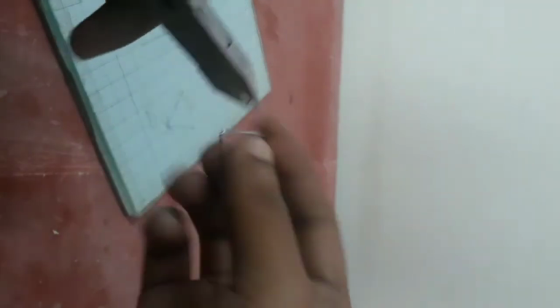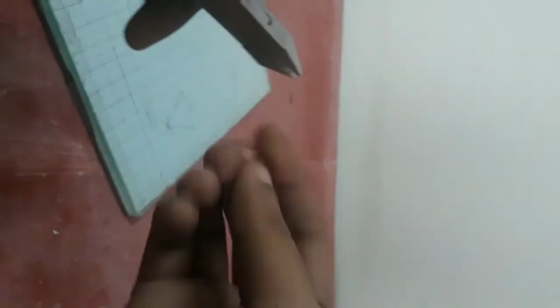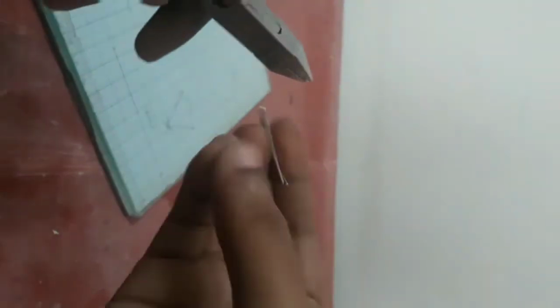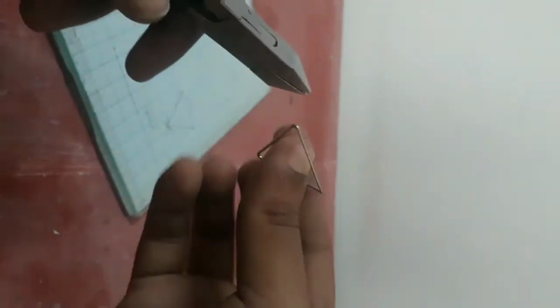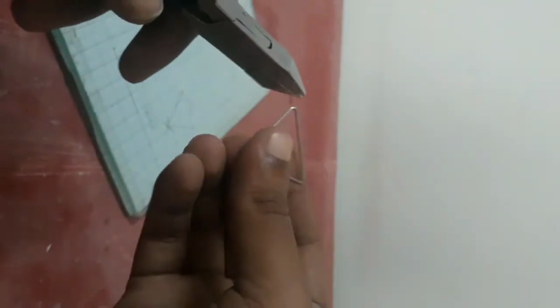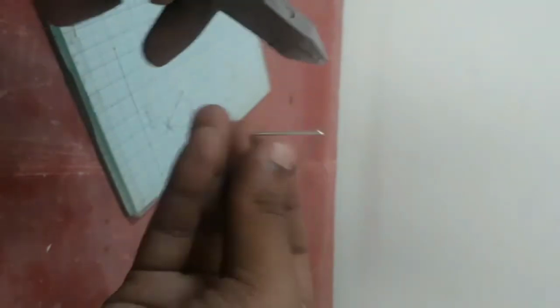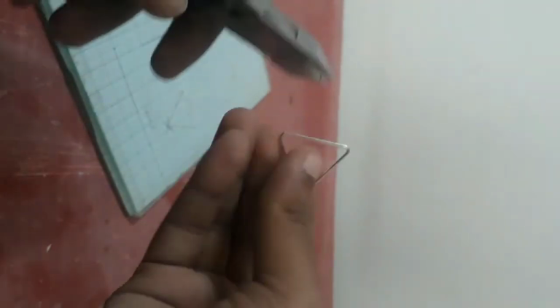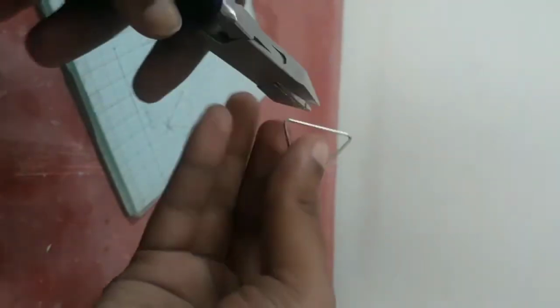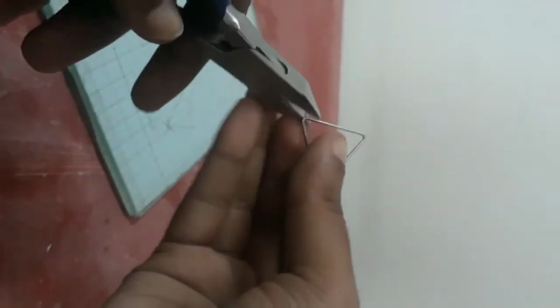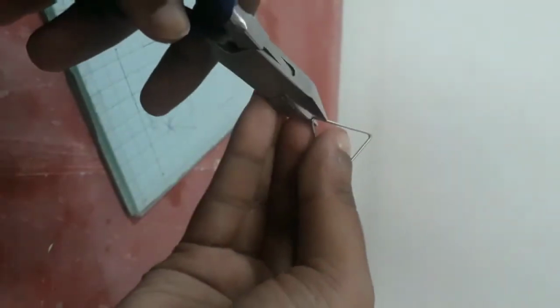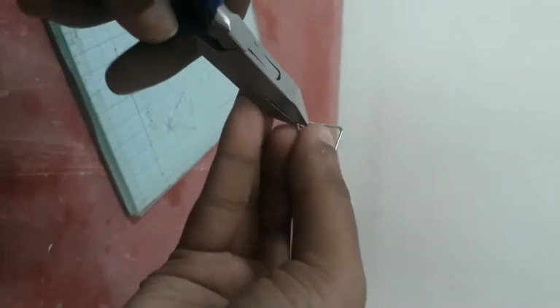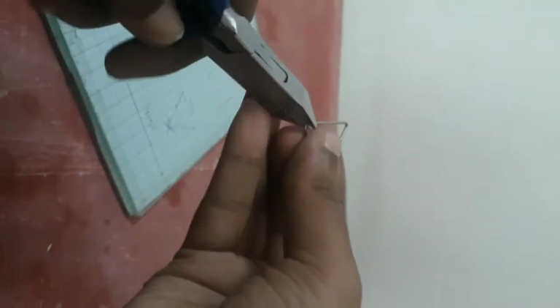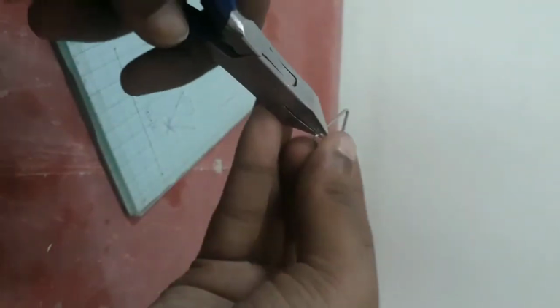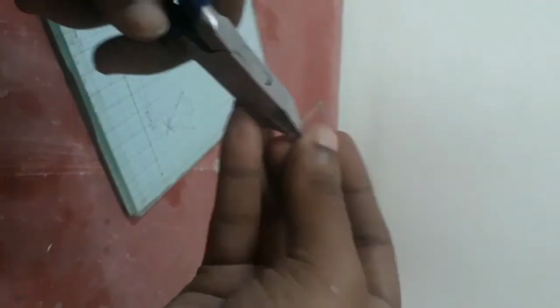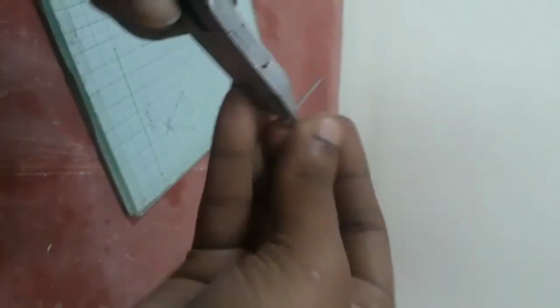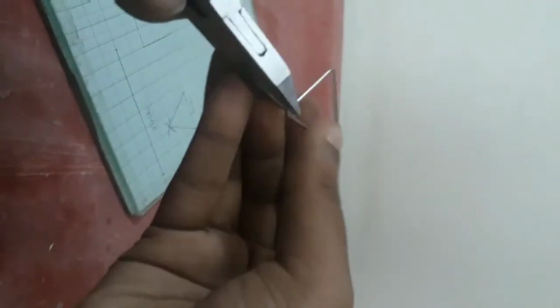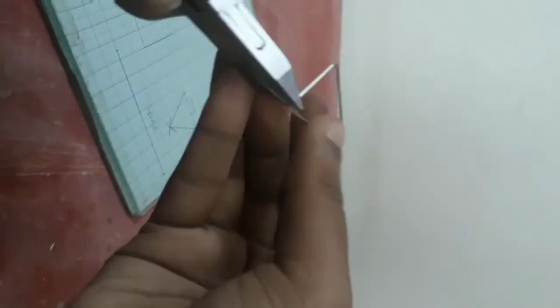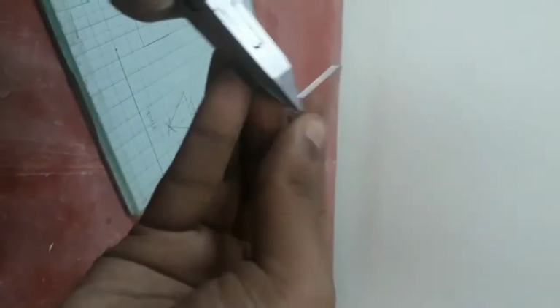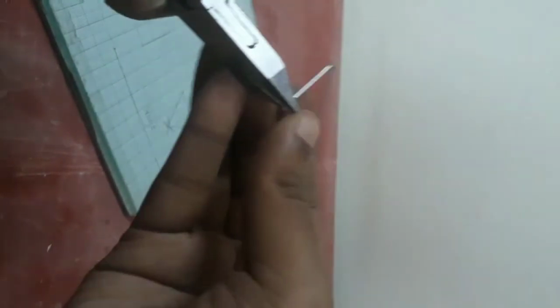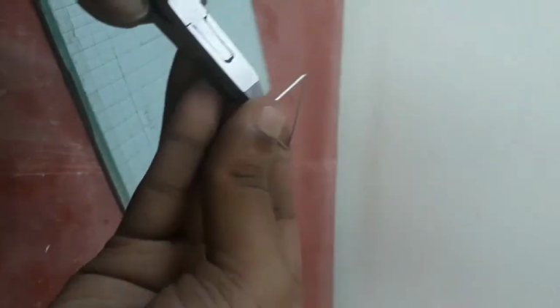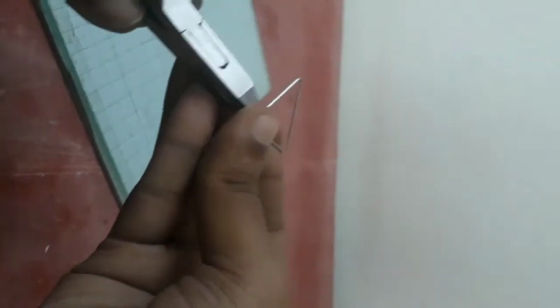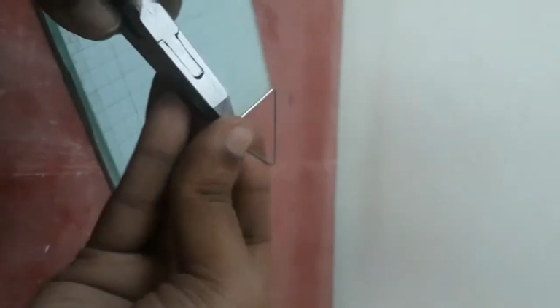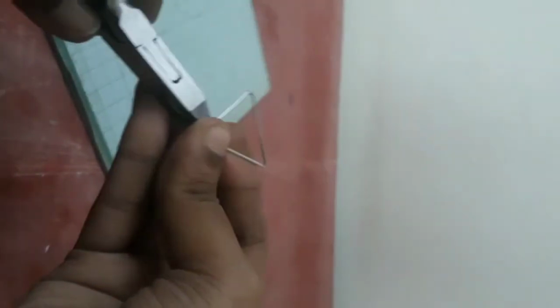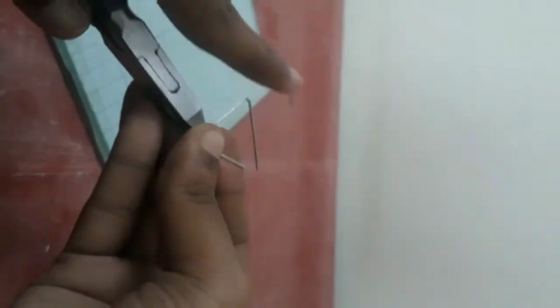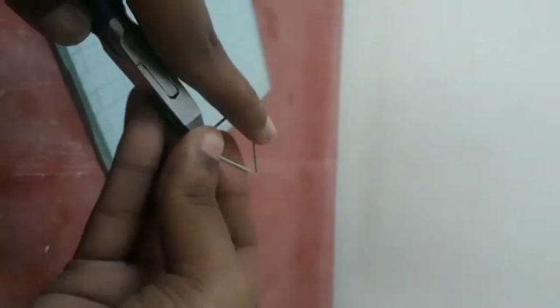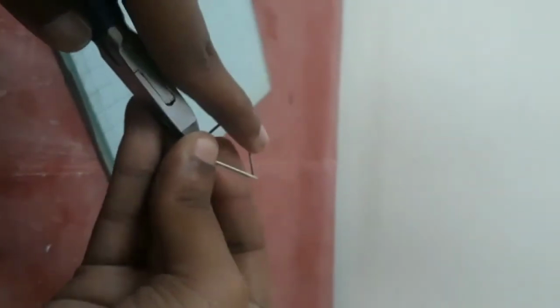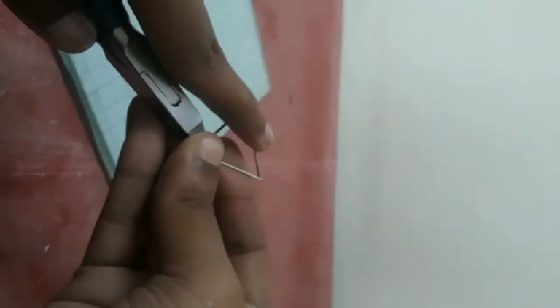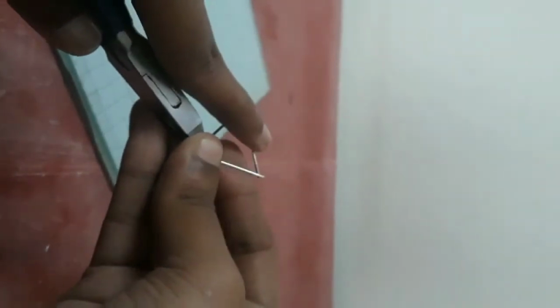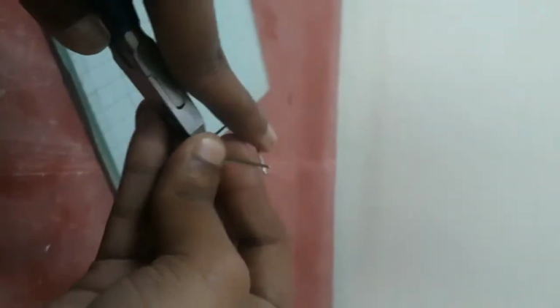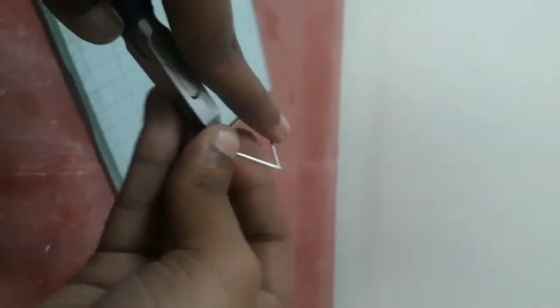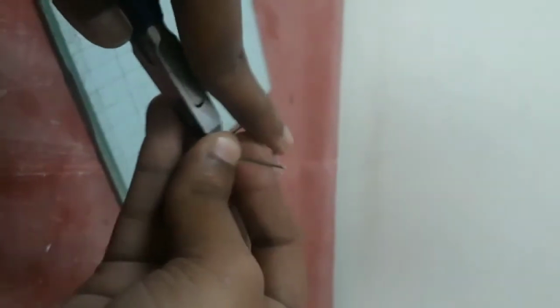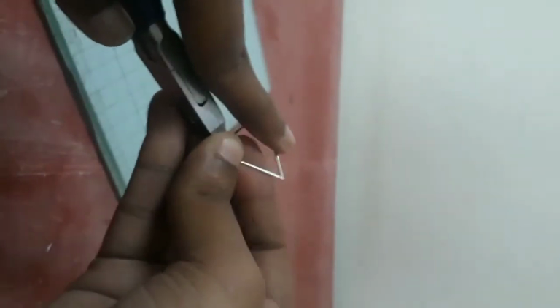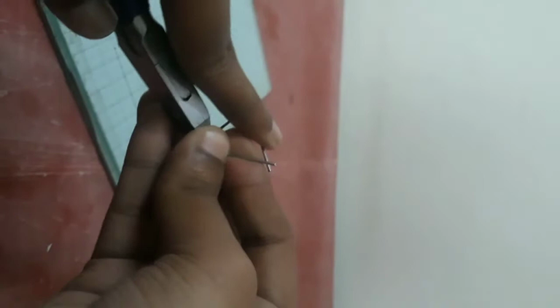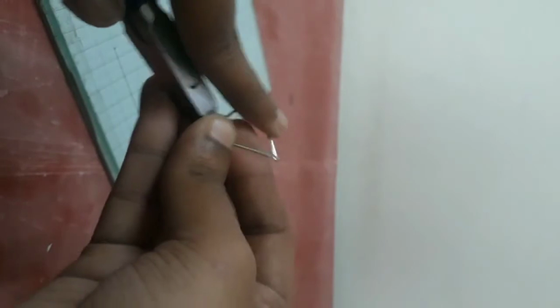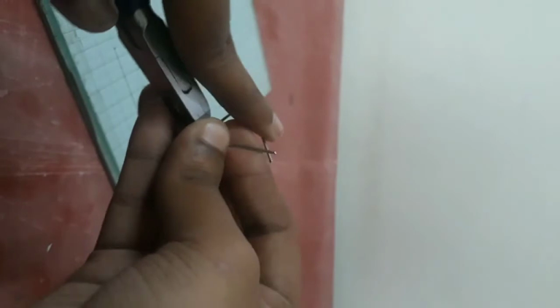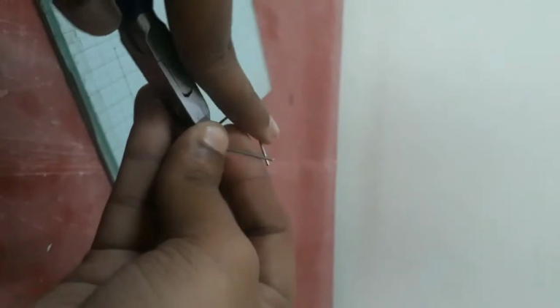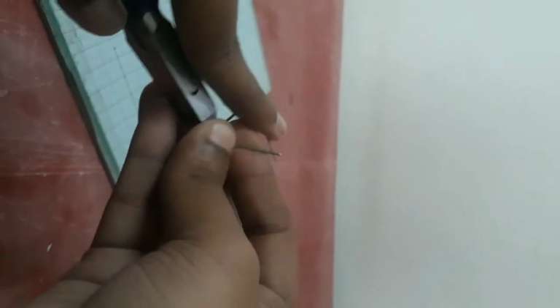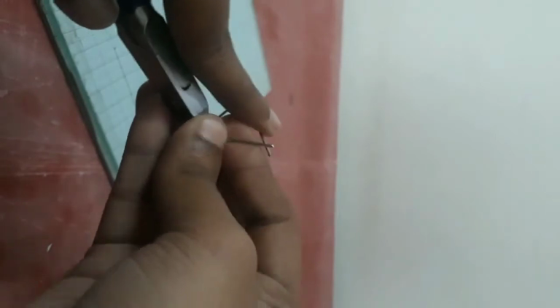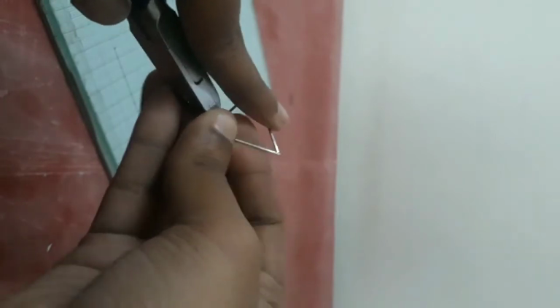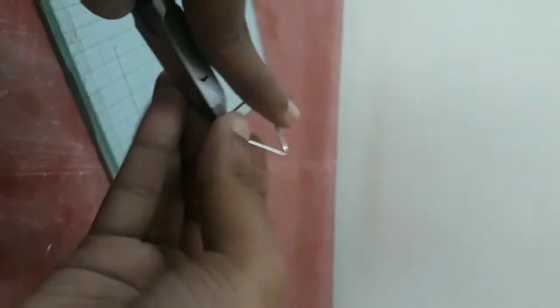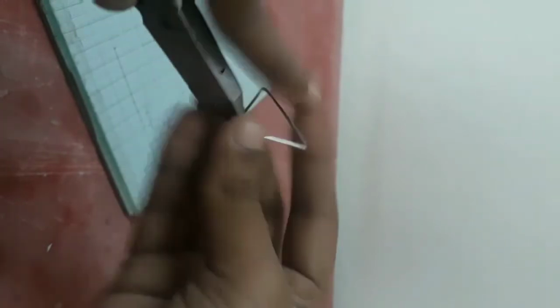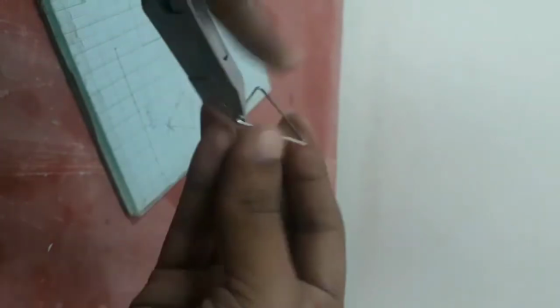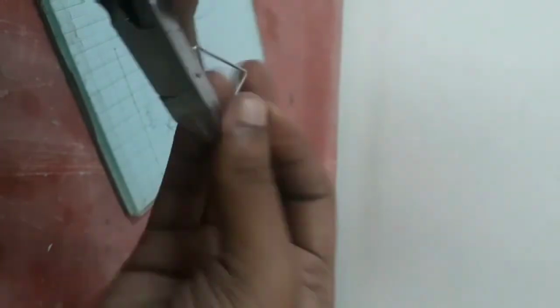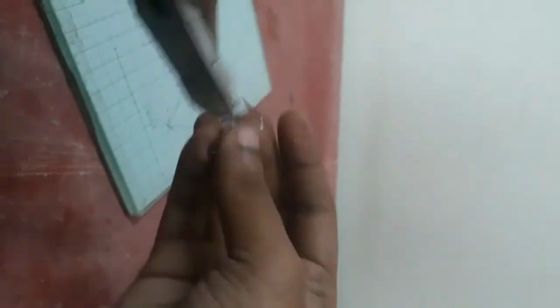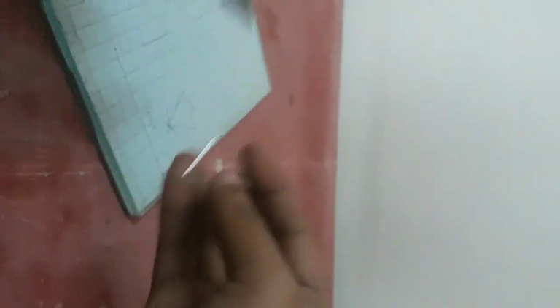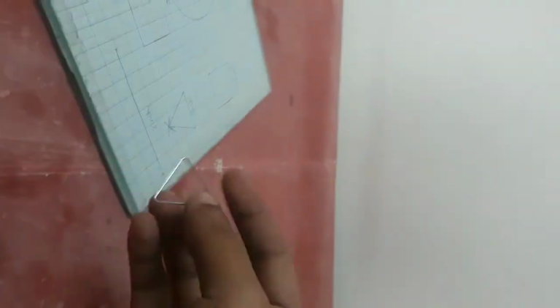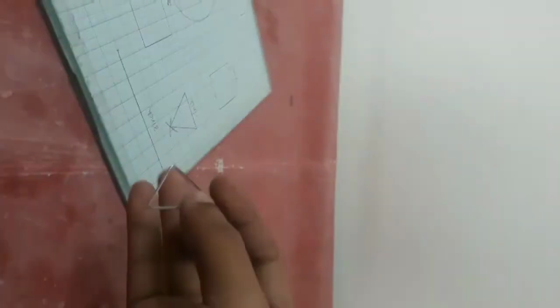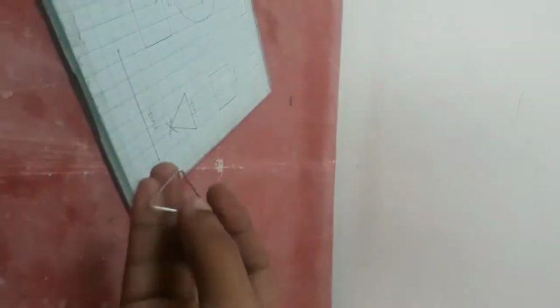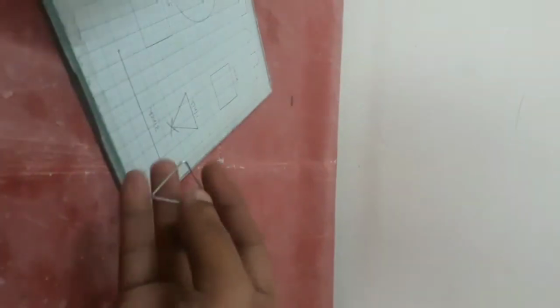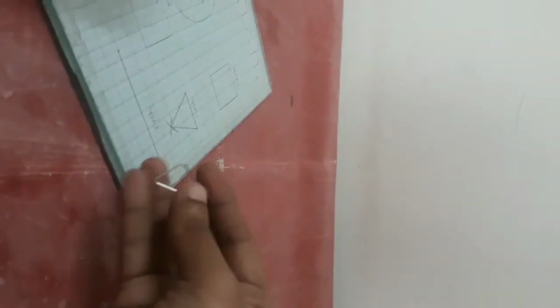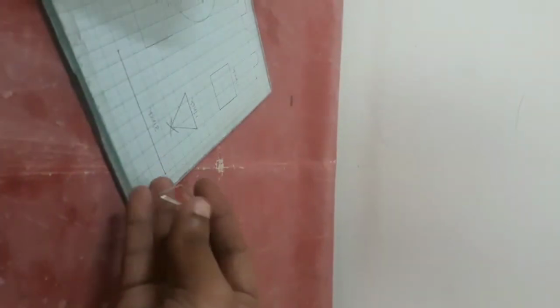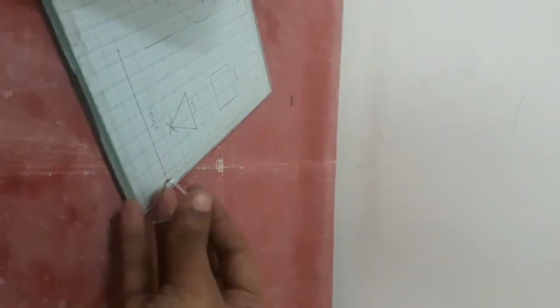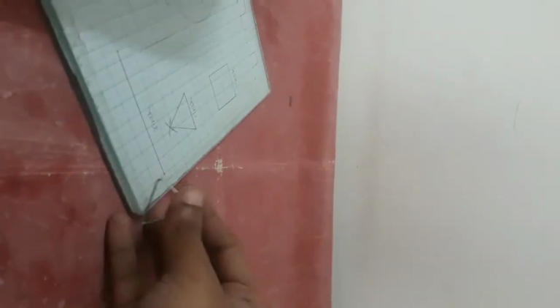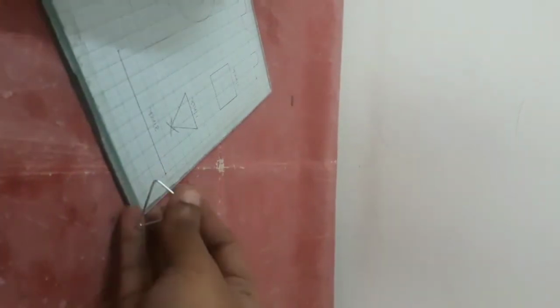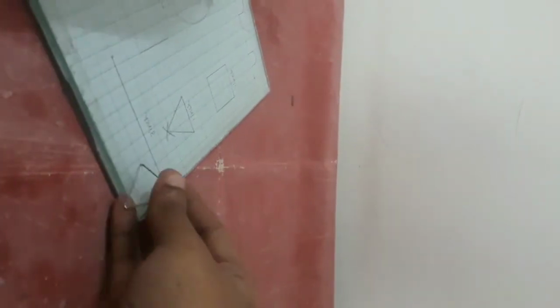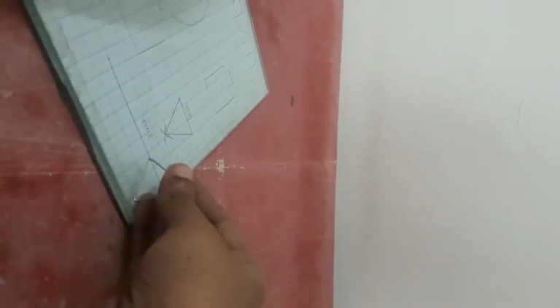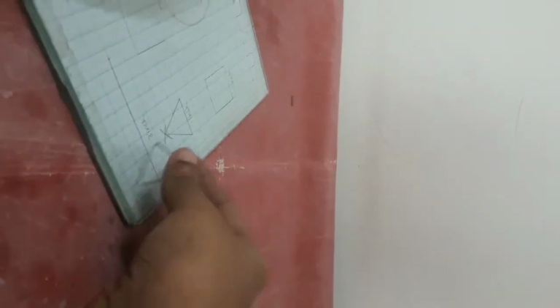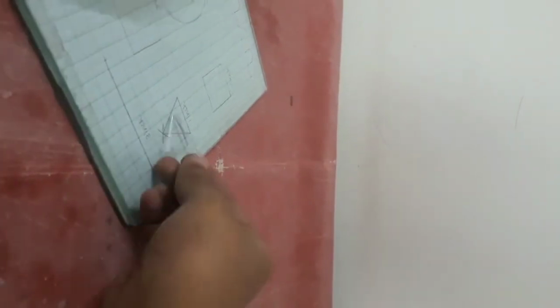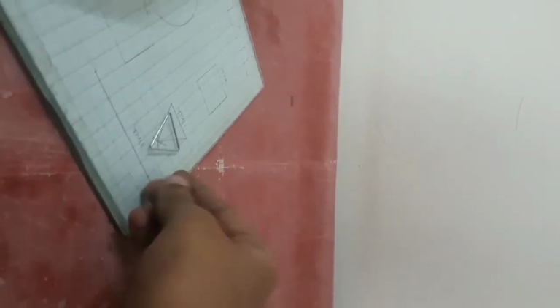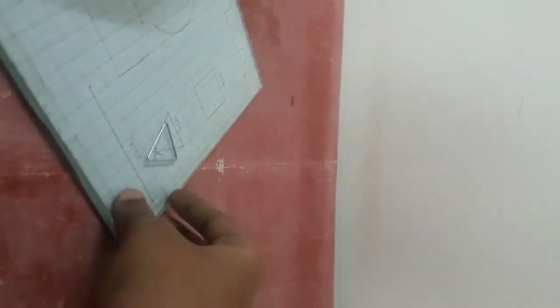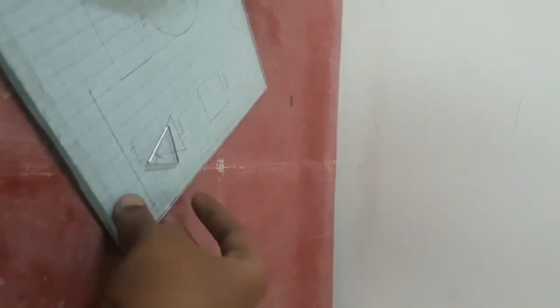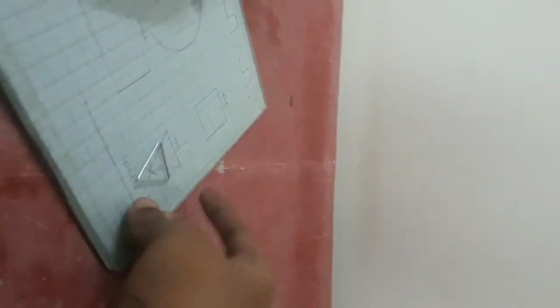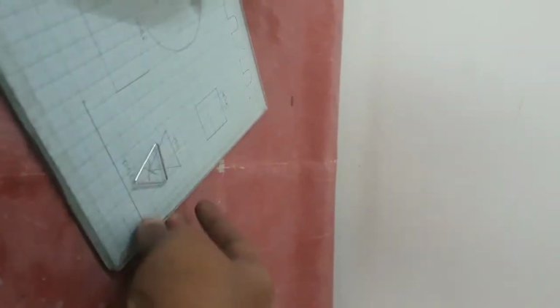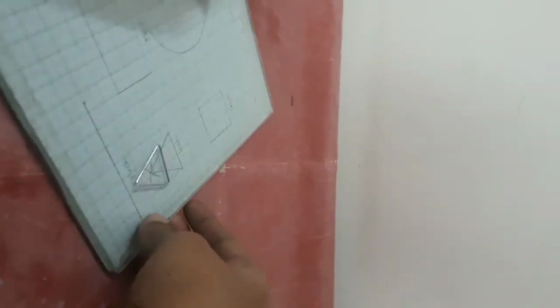If we cut the excess wire, we can place it. When you place it, you can adjust the fit. If we cut the excess wire, it will be better.